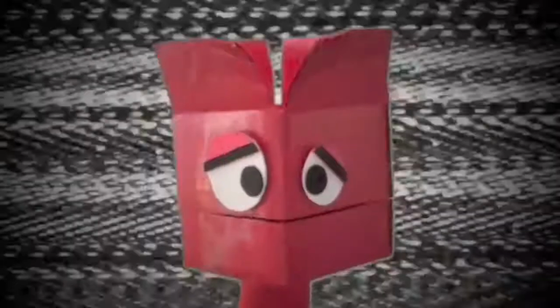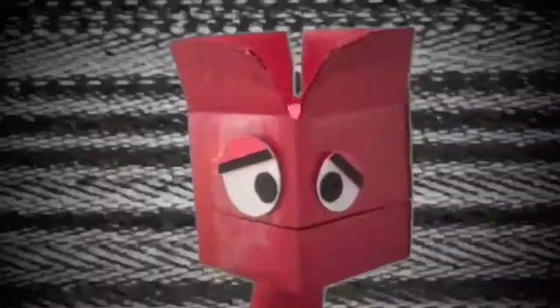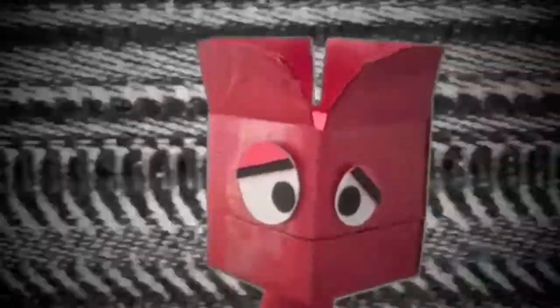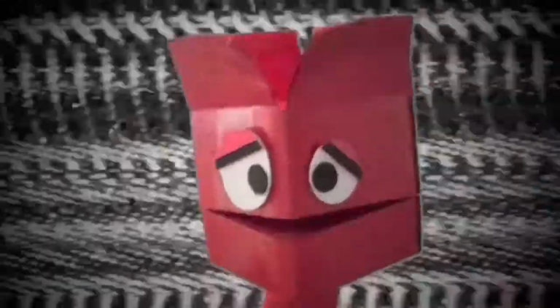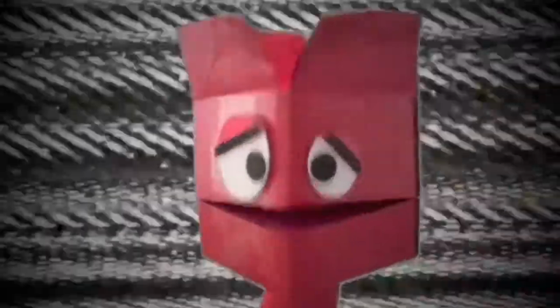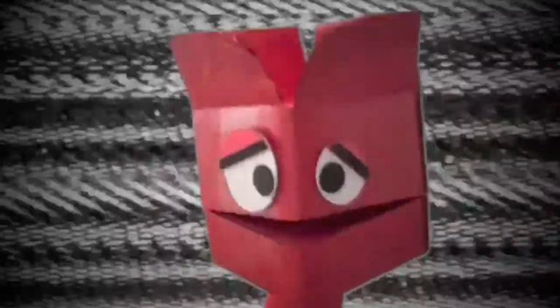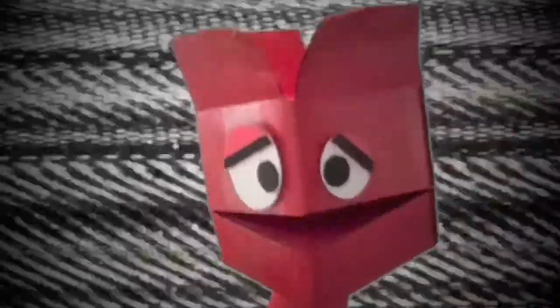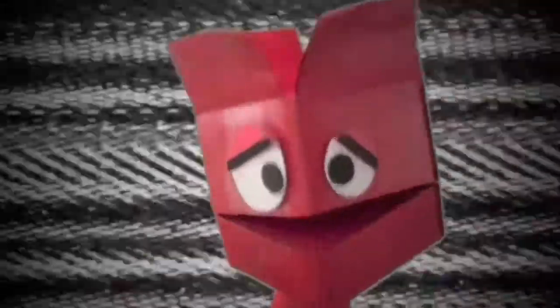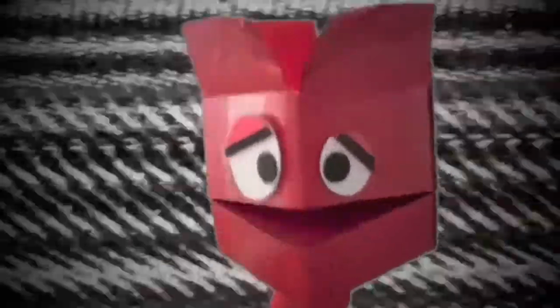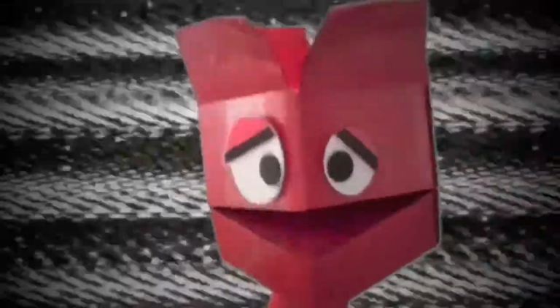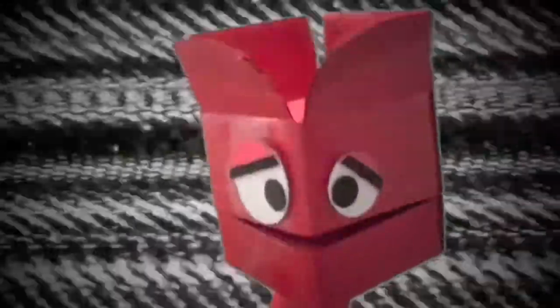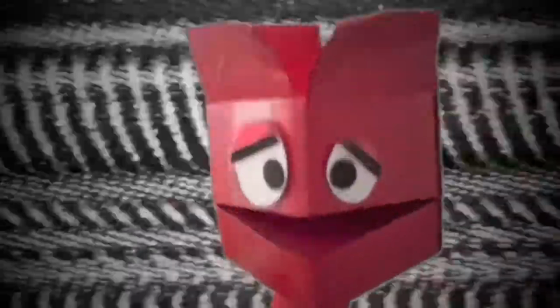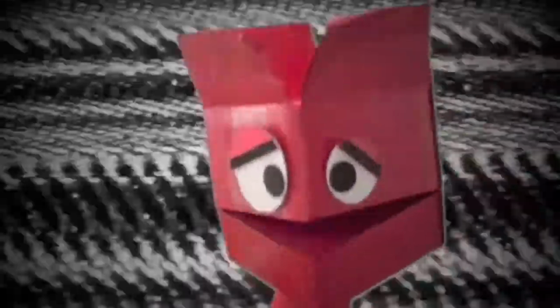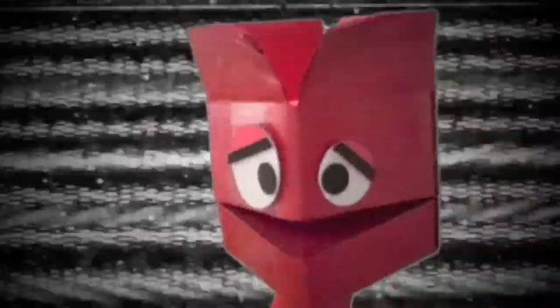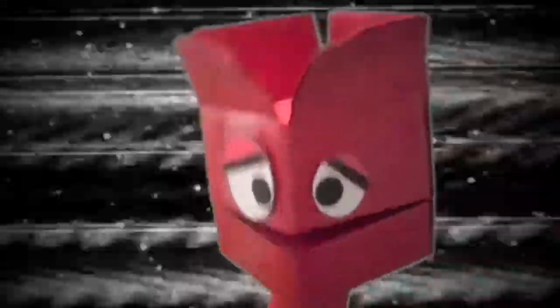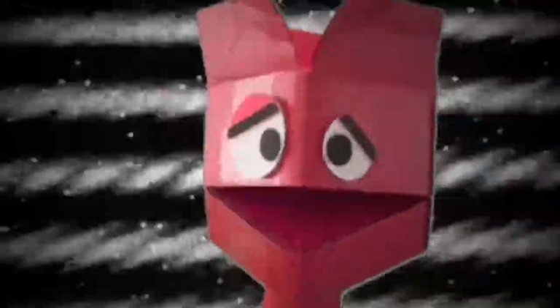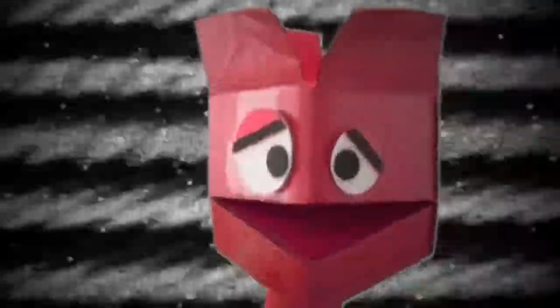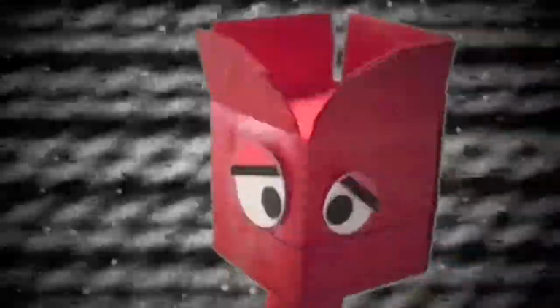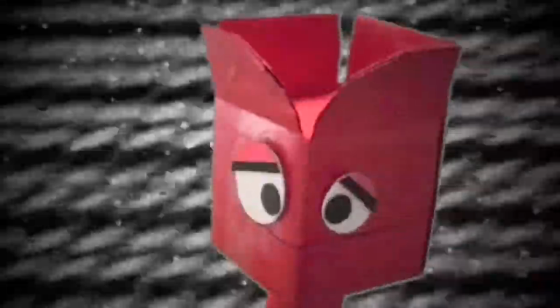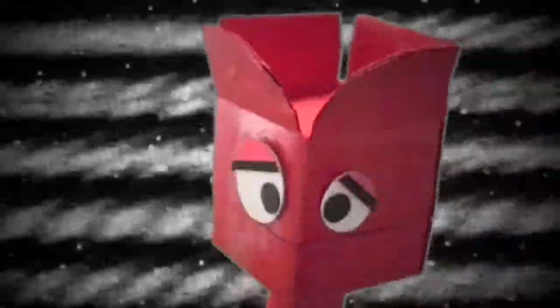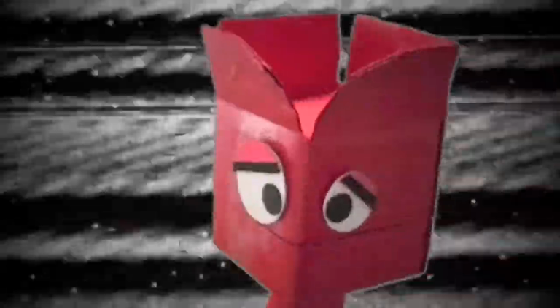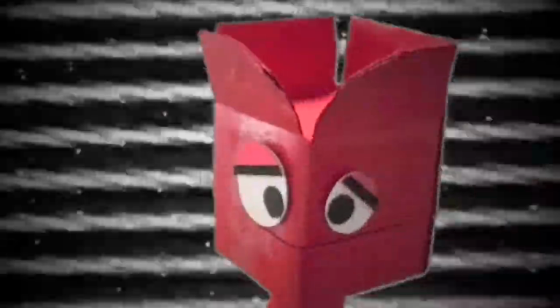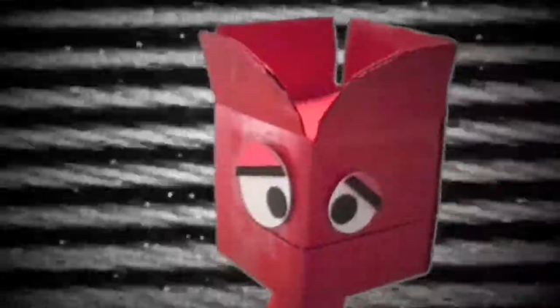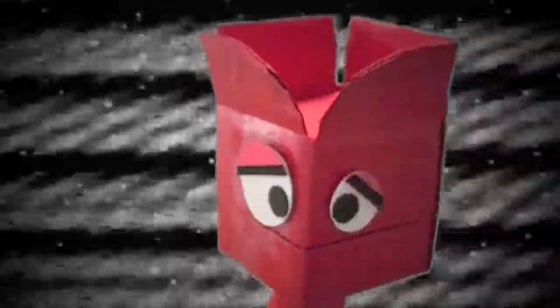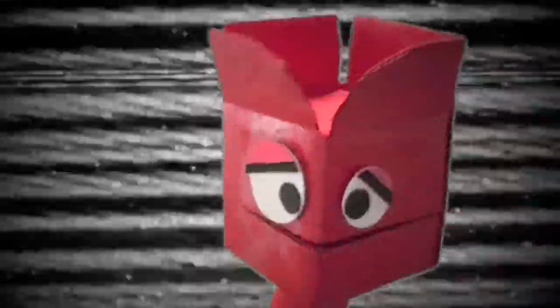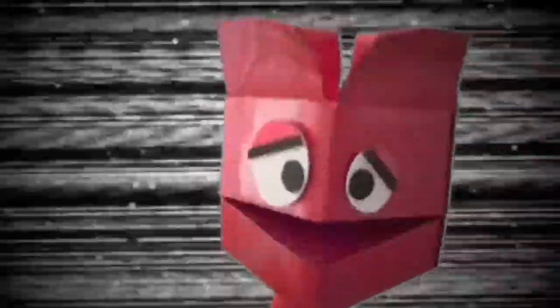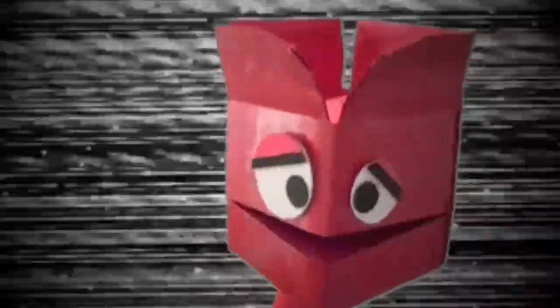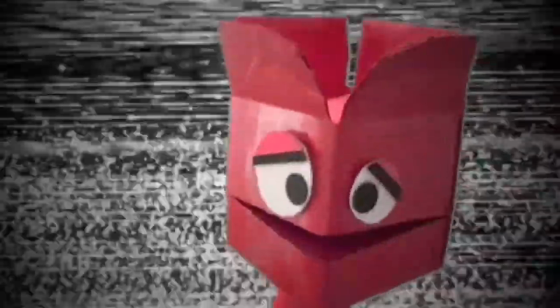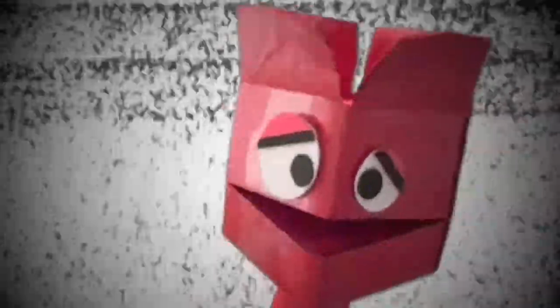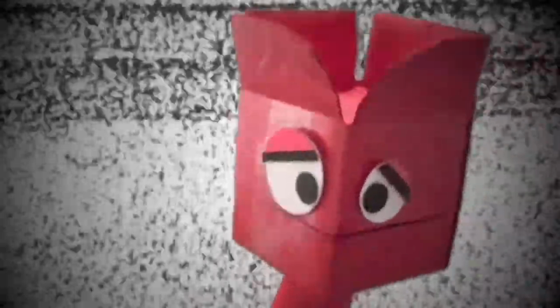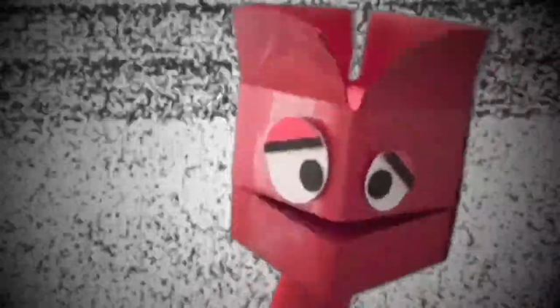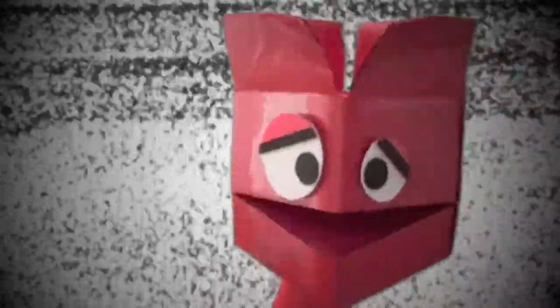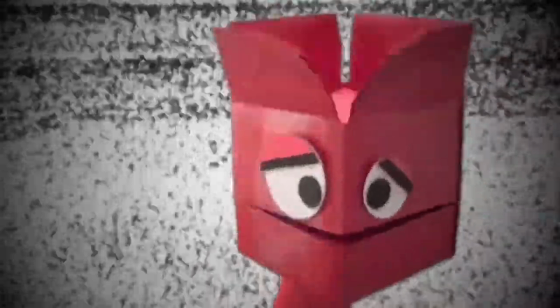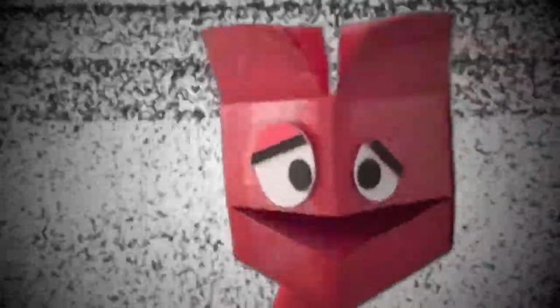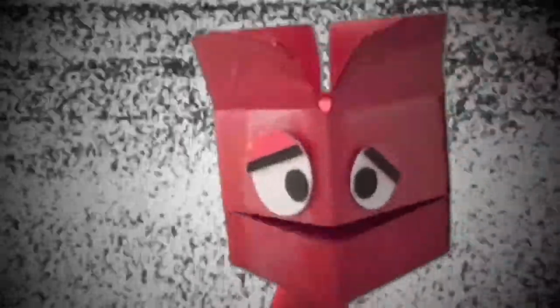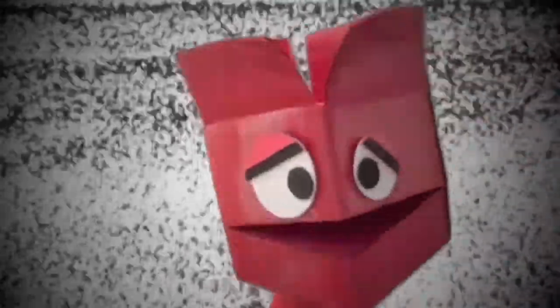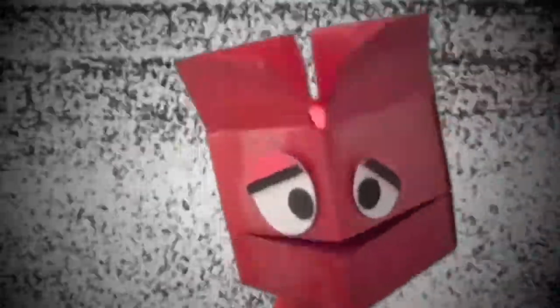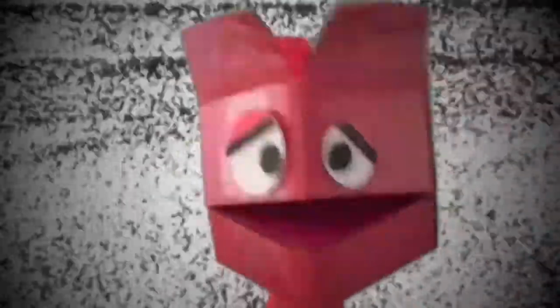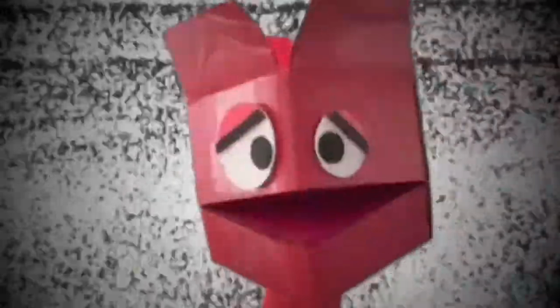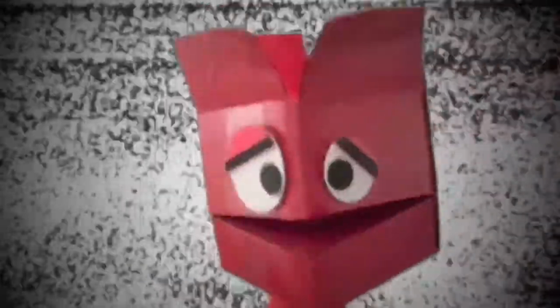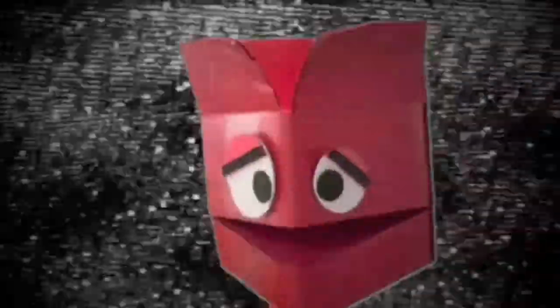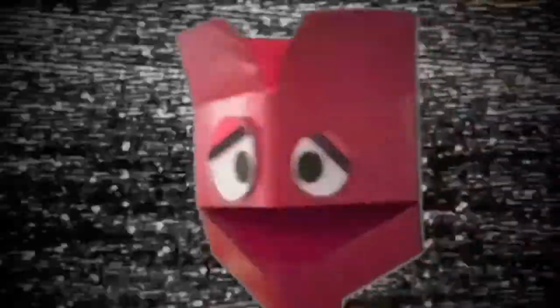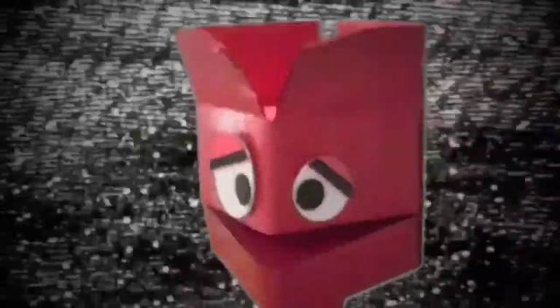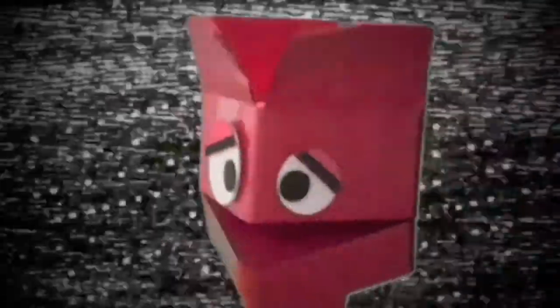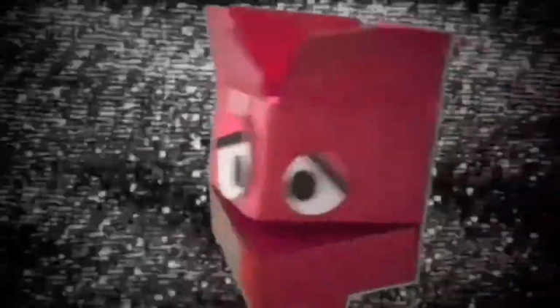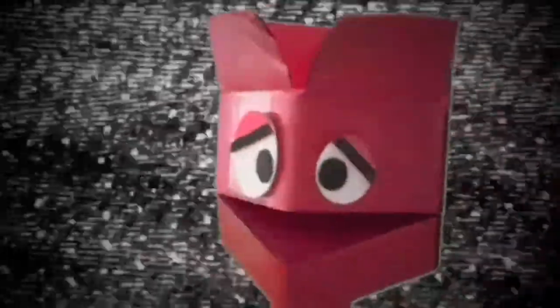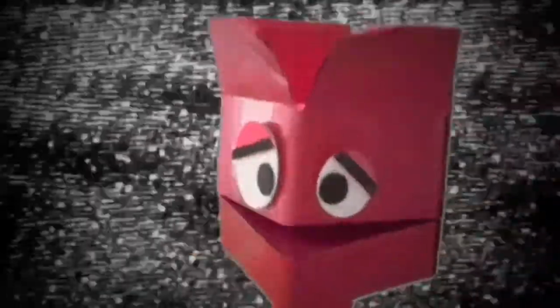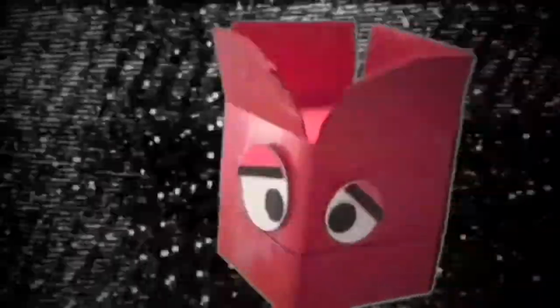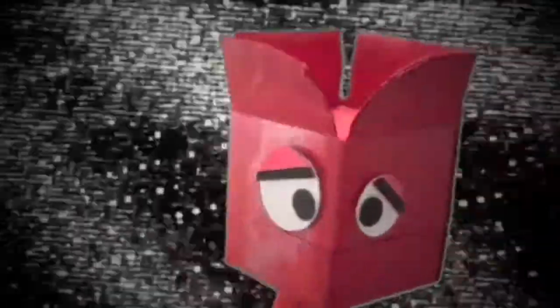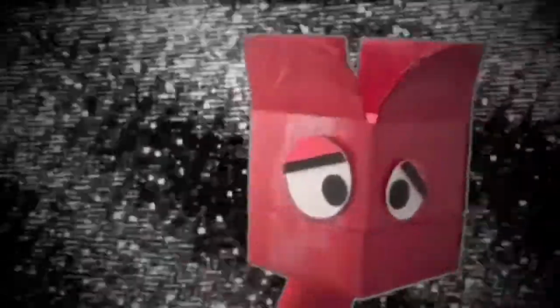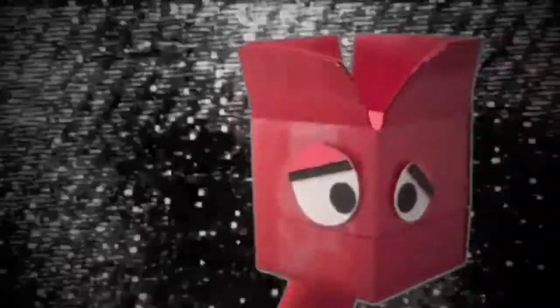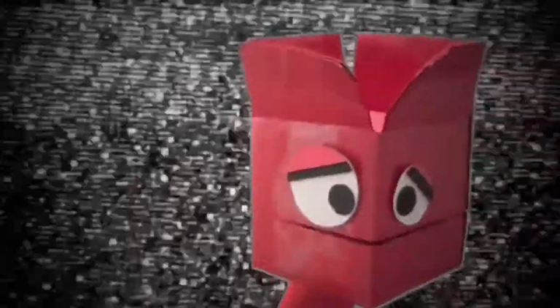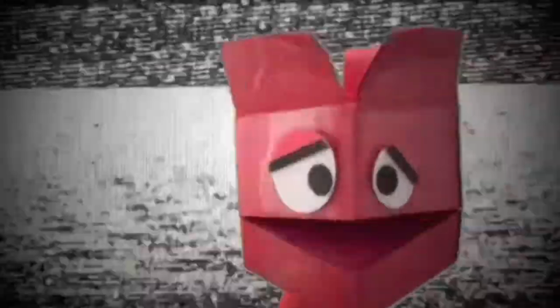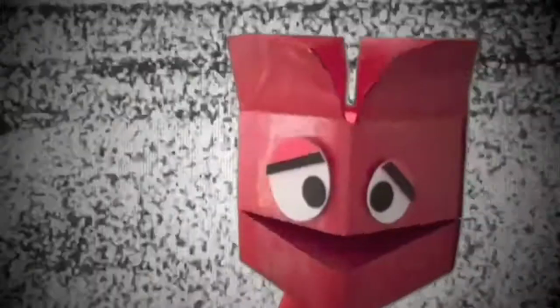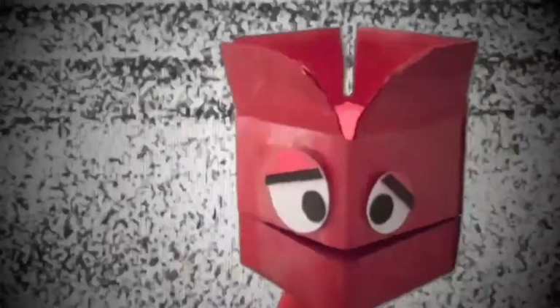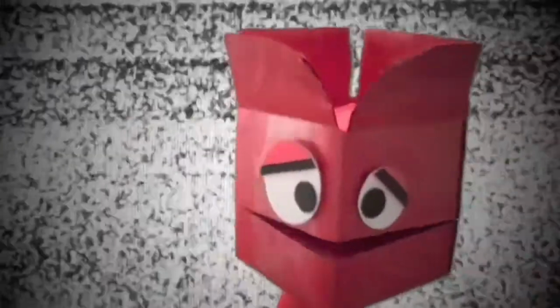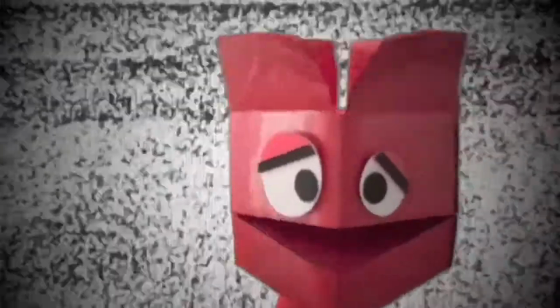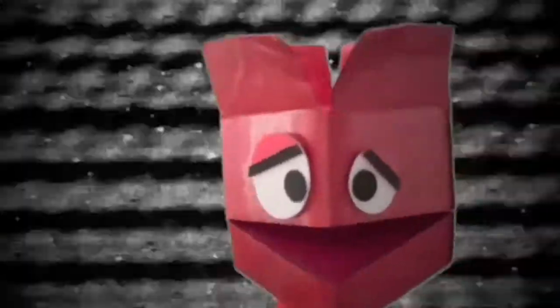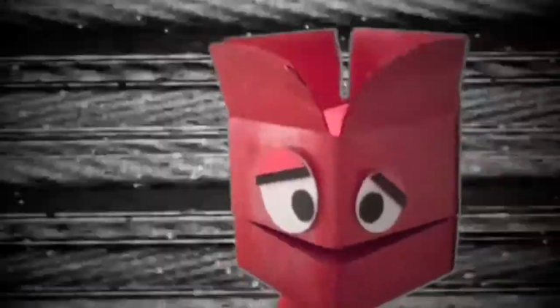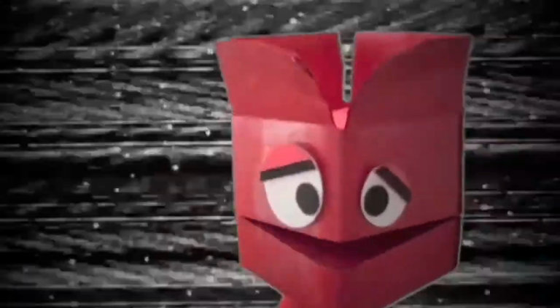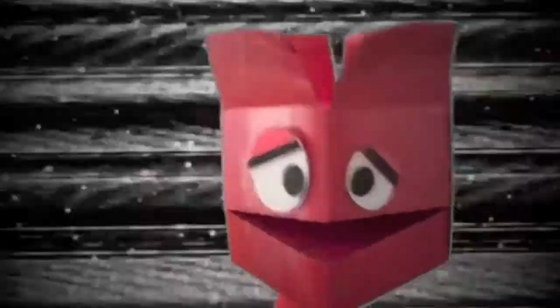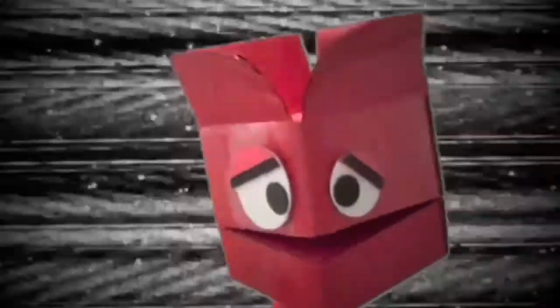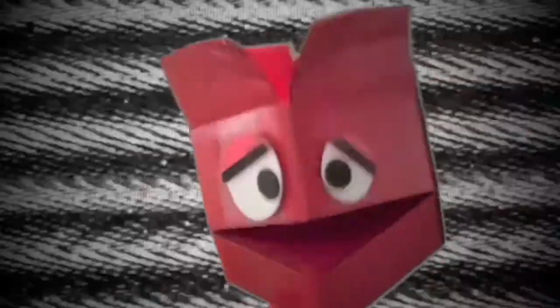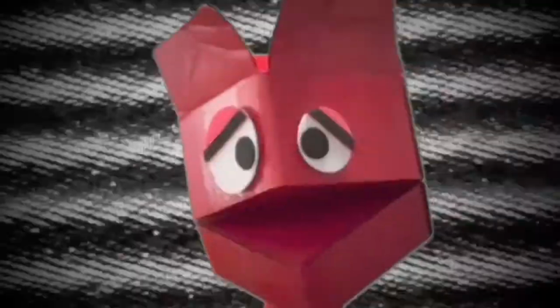Welcome to Unboxing Pez. Today's show will be a great adventure. Let's get to it, shall we?